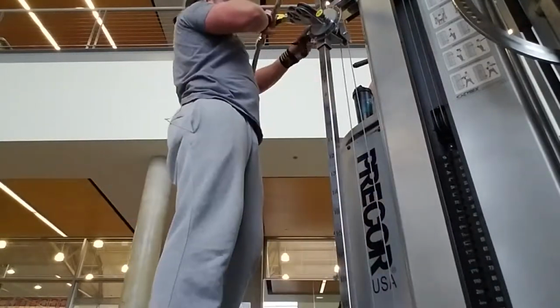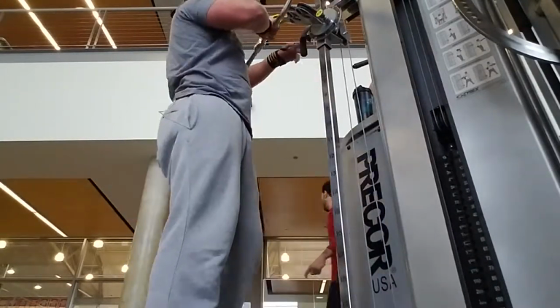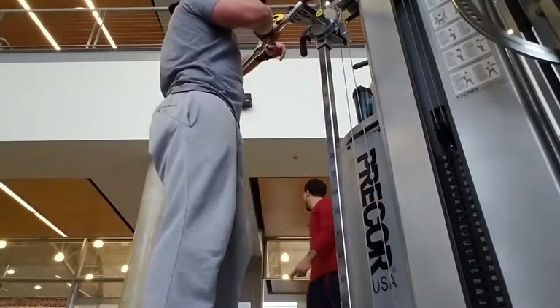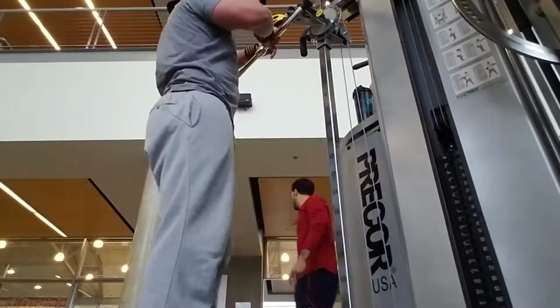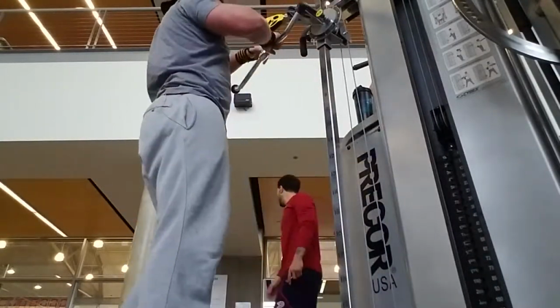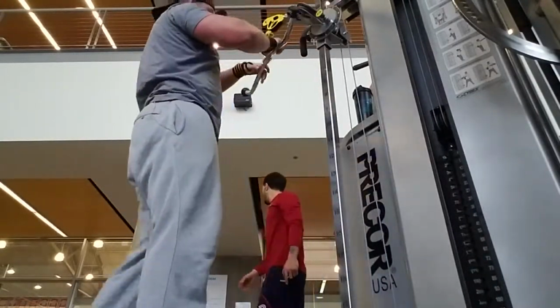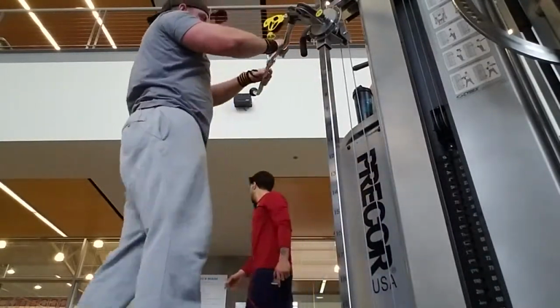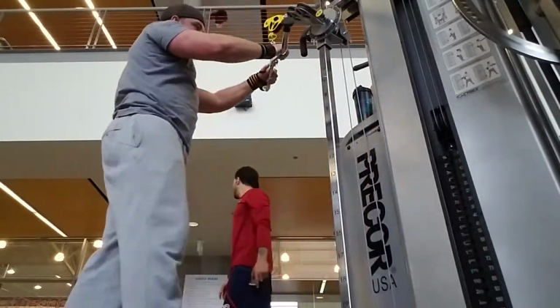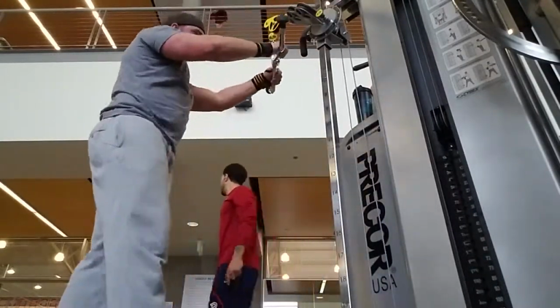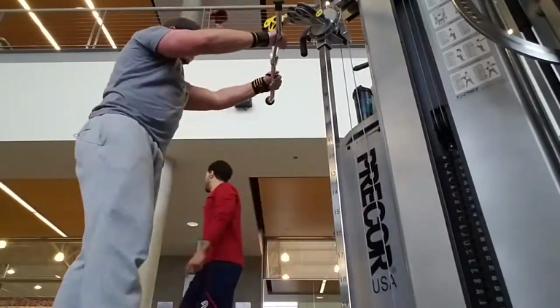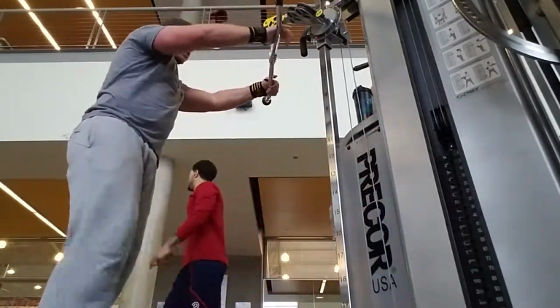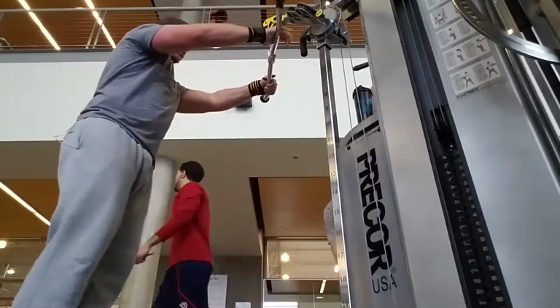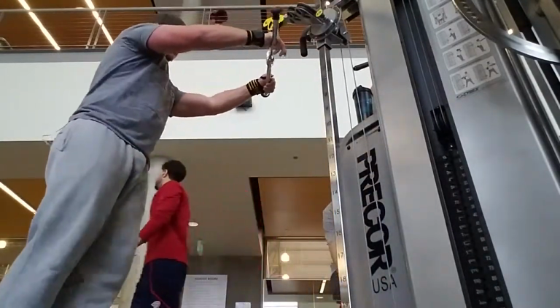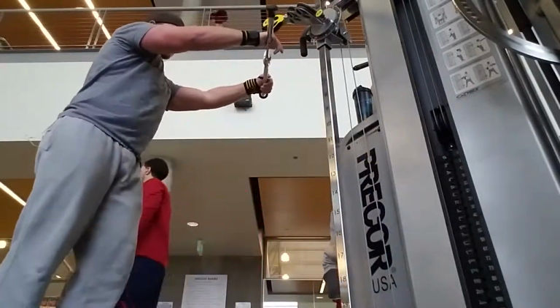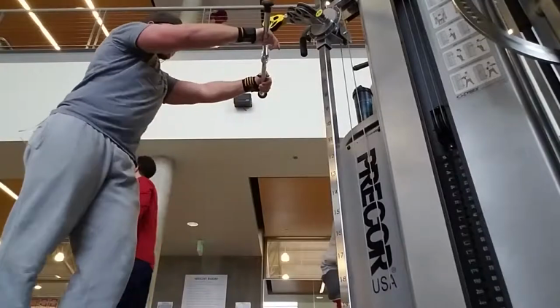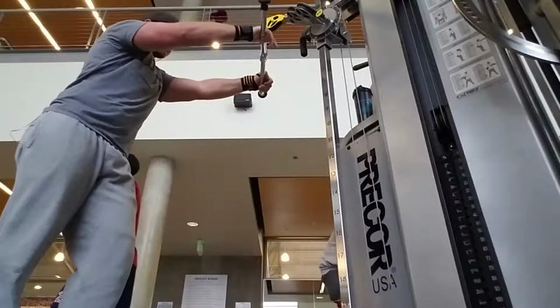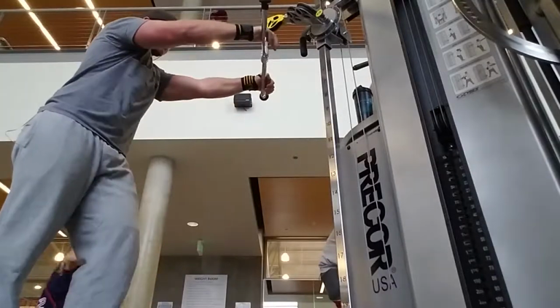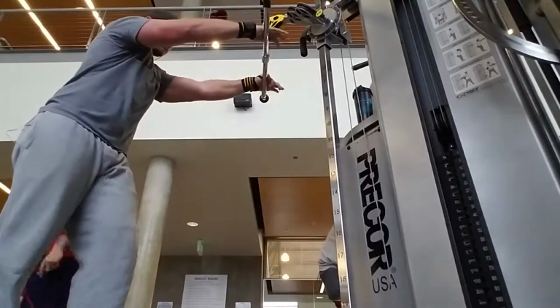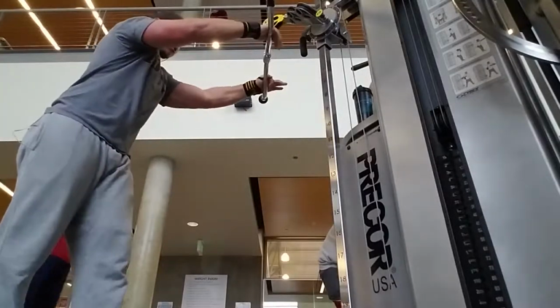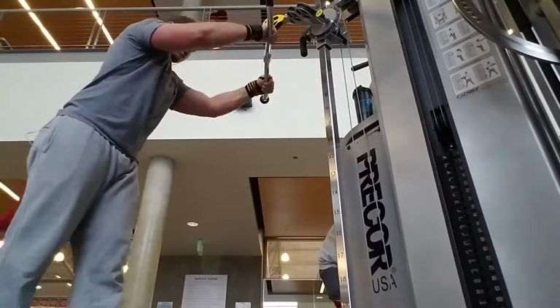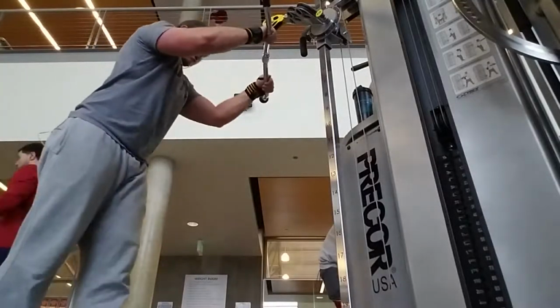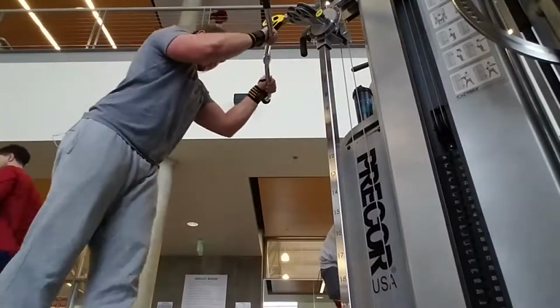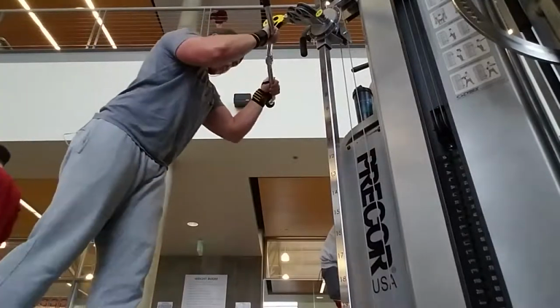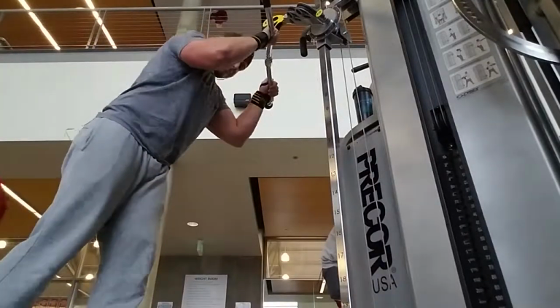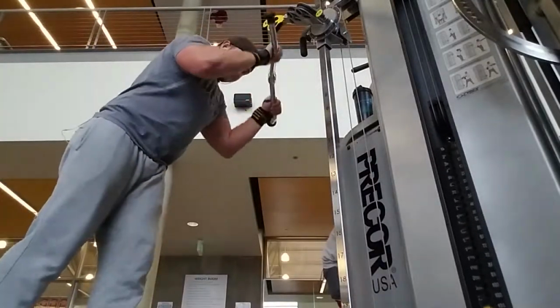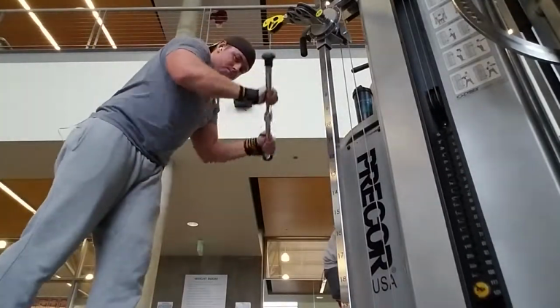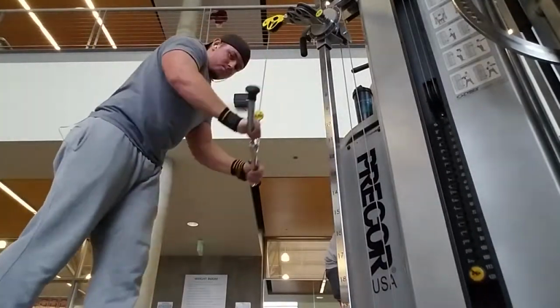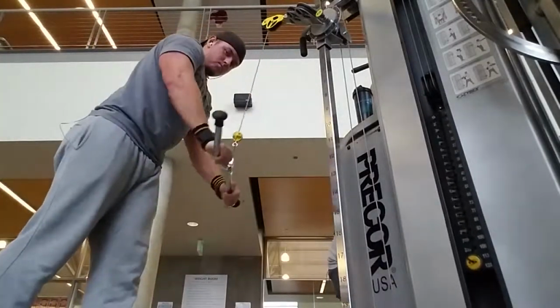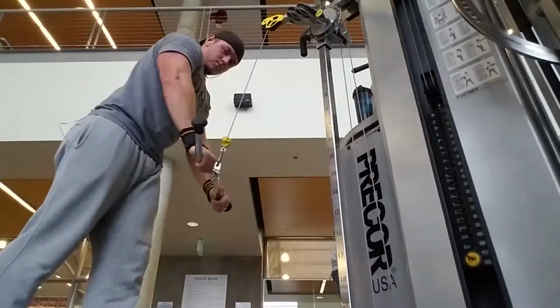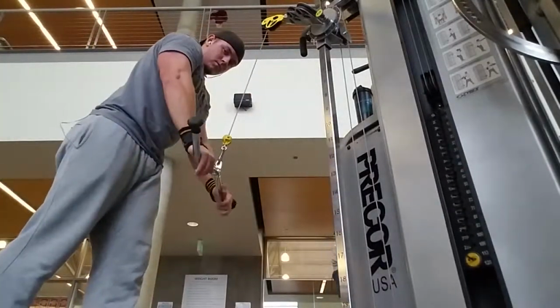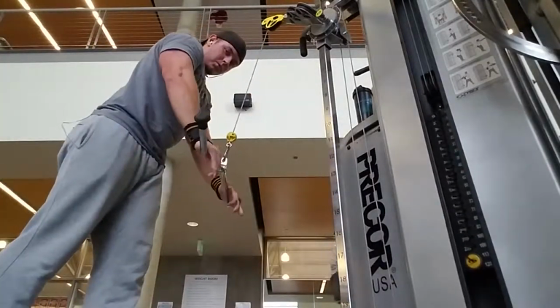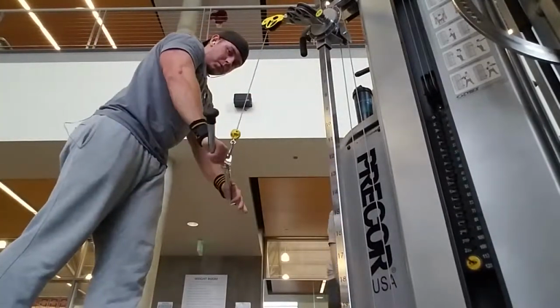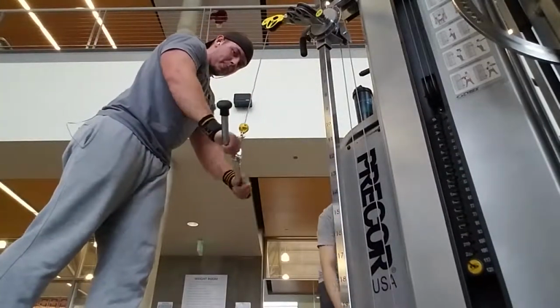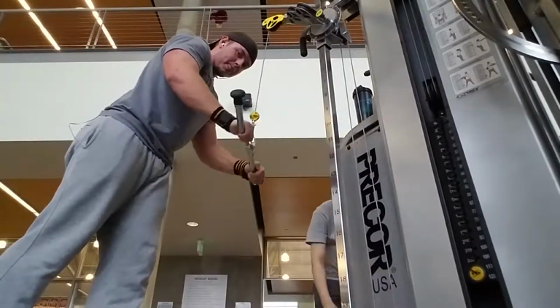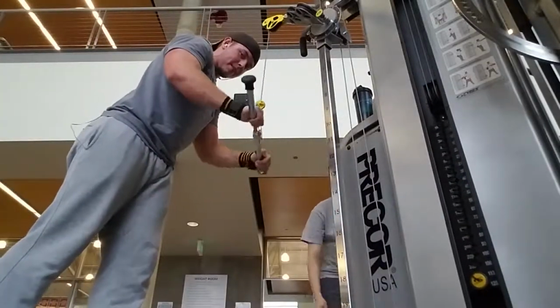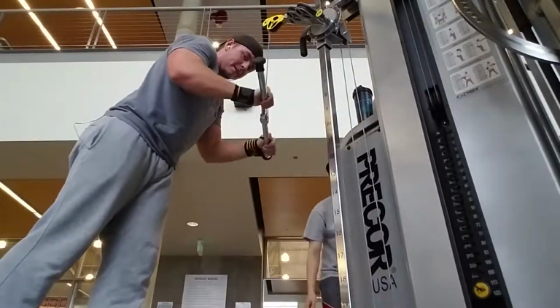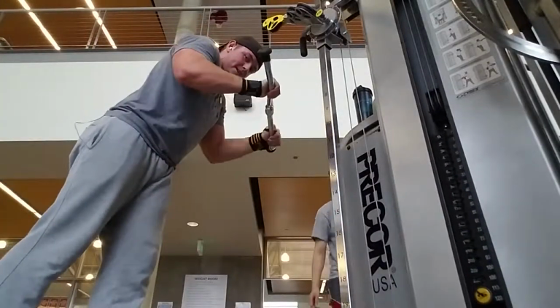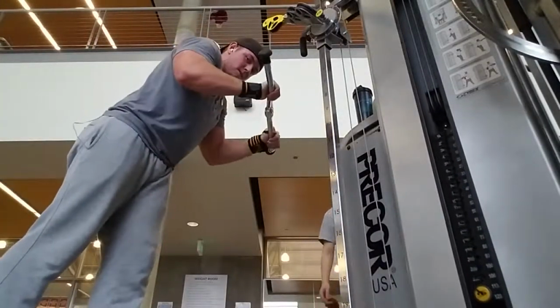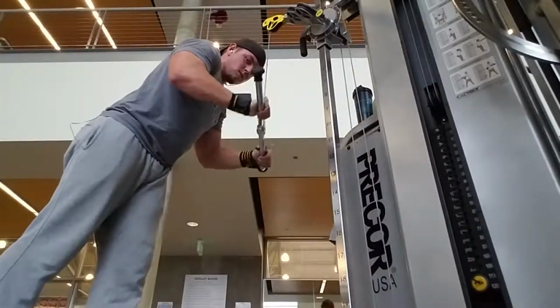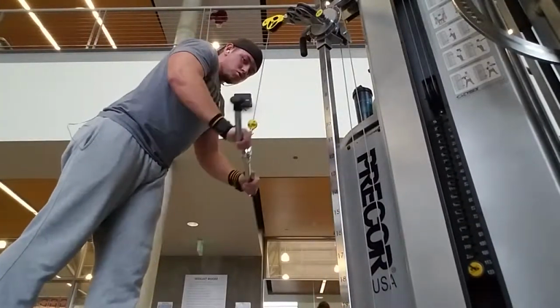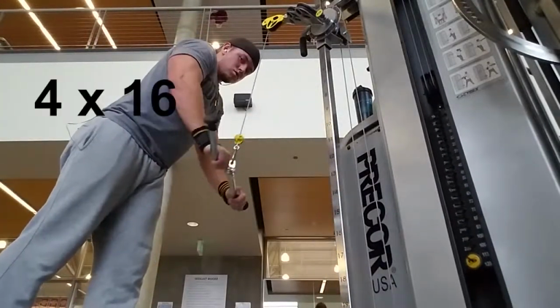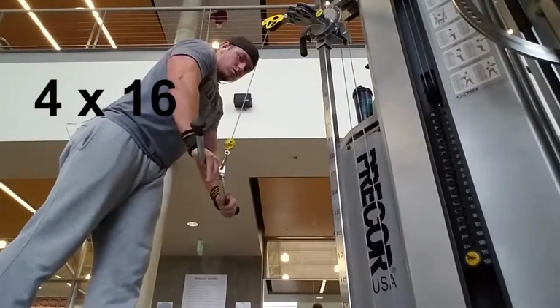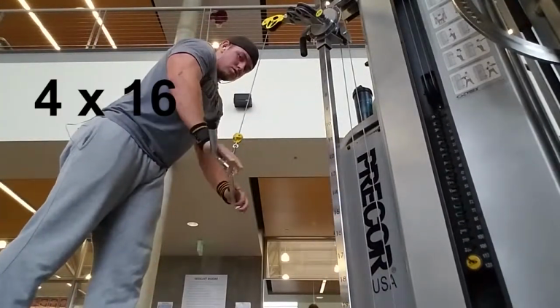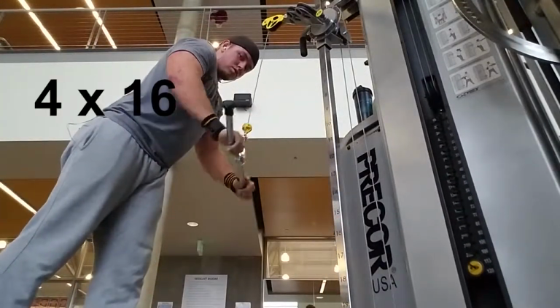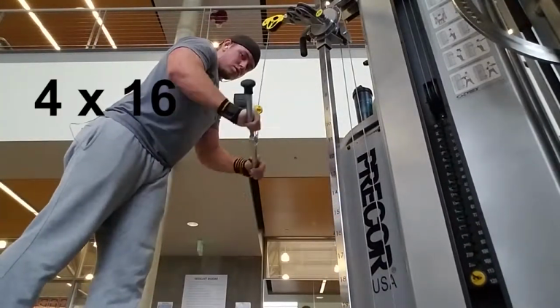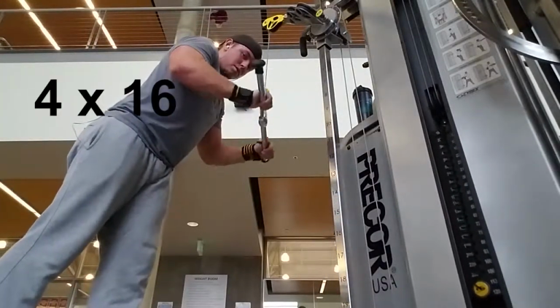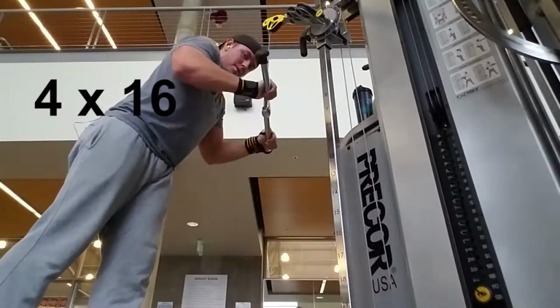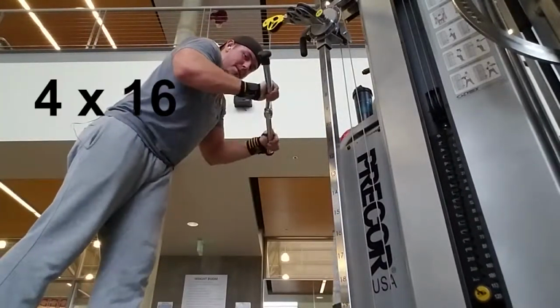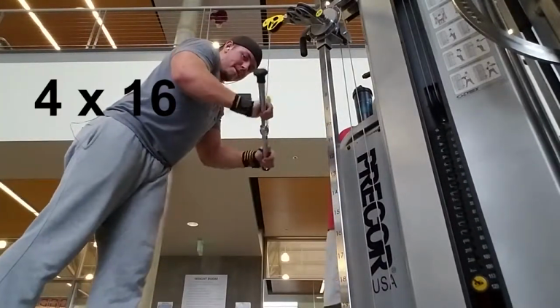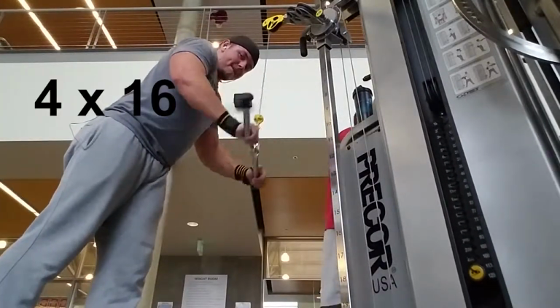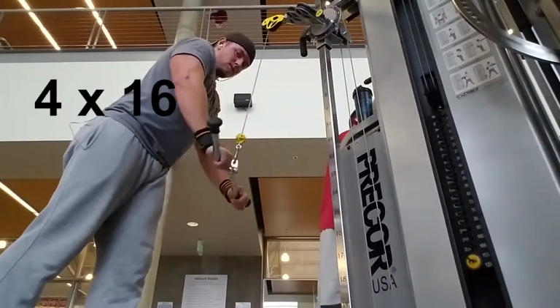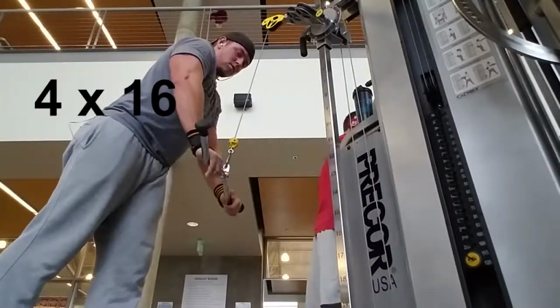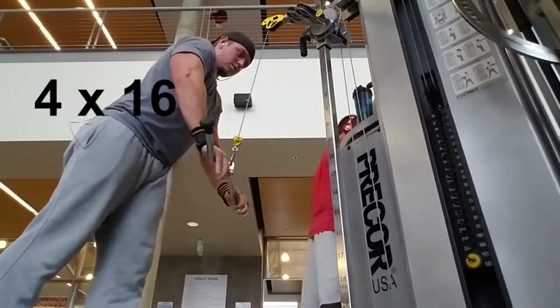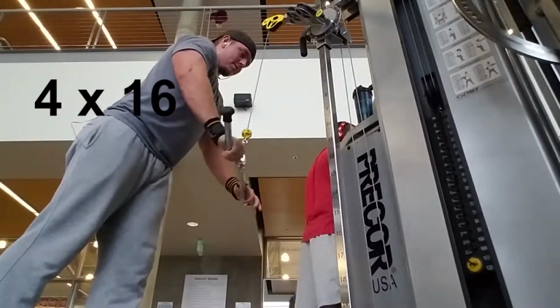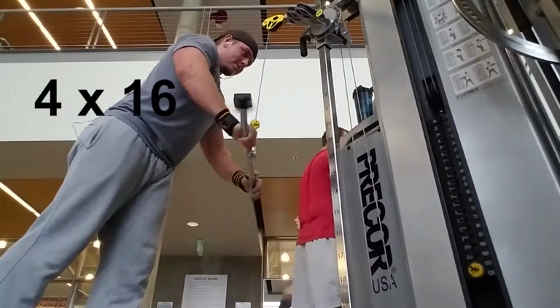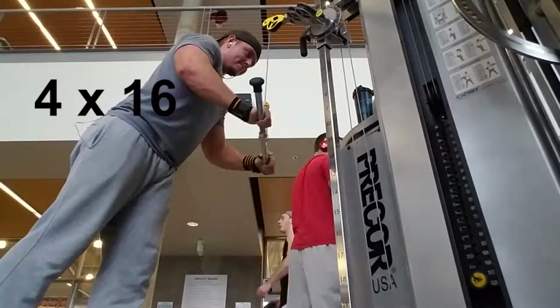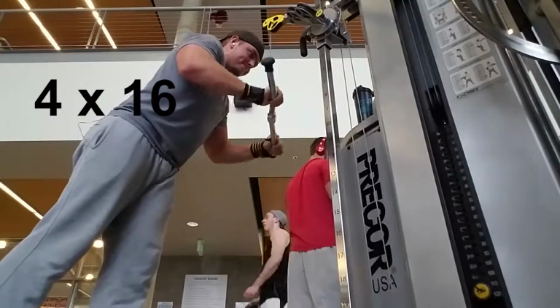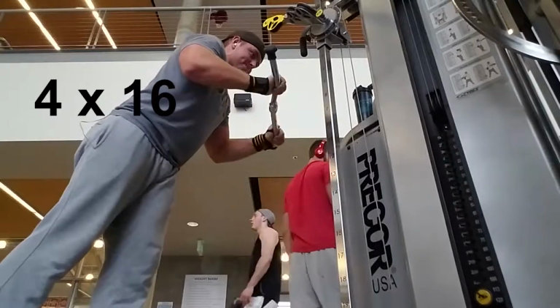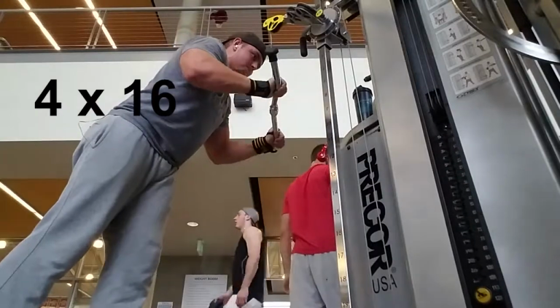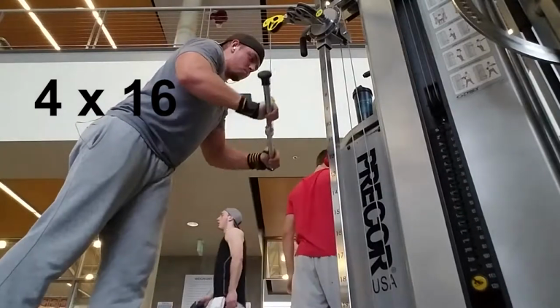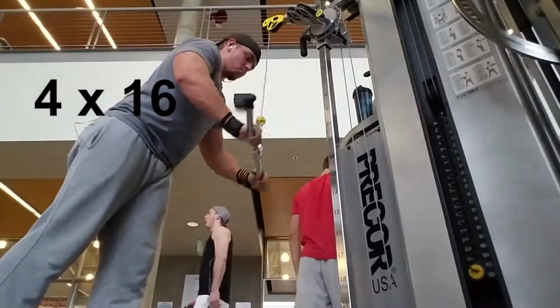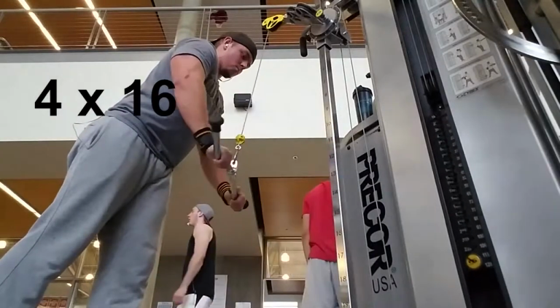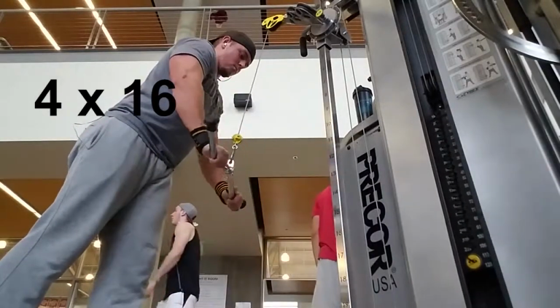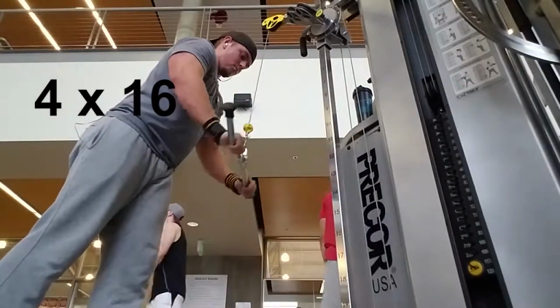We're going to be supersetting that with tricep pushdowns again on the cable machine. It's going to be another four sets of 16. Pump it out, get the reps out.